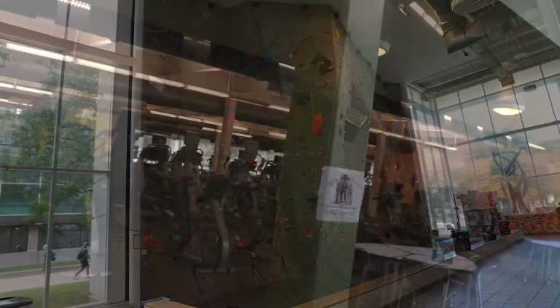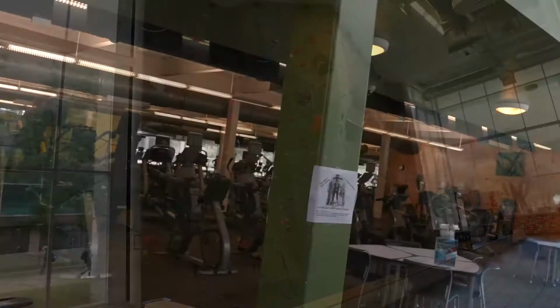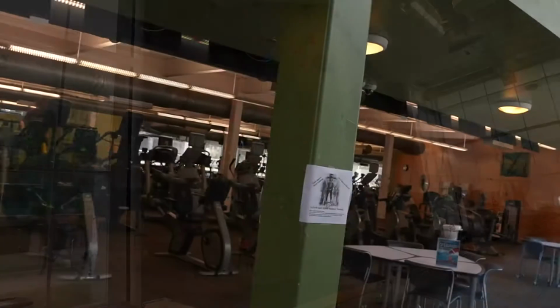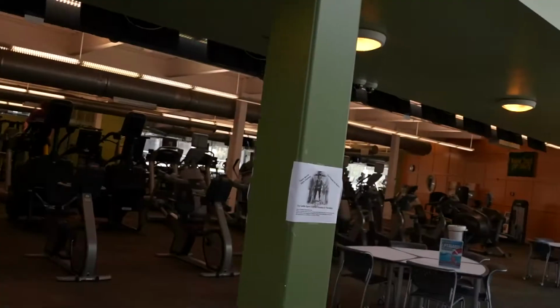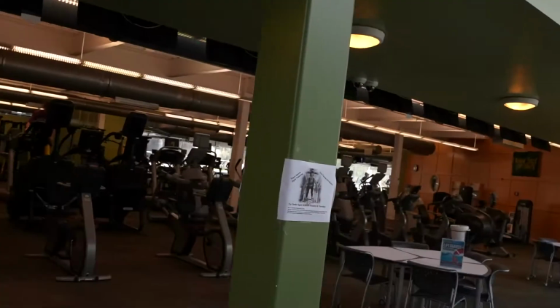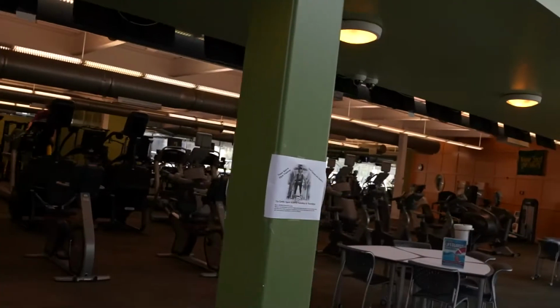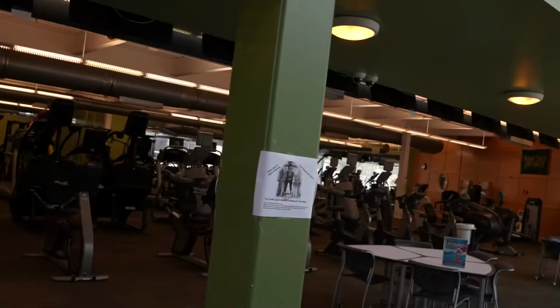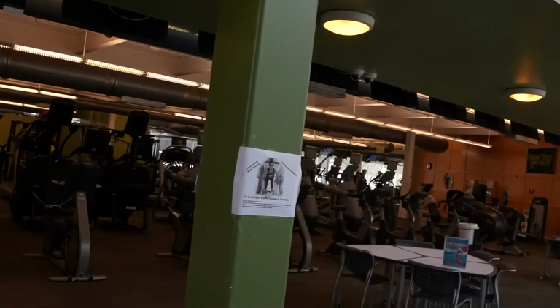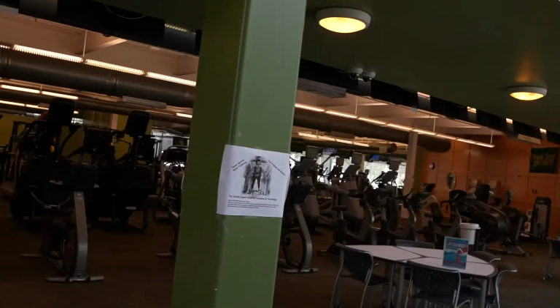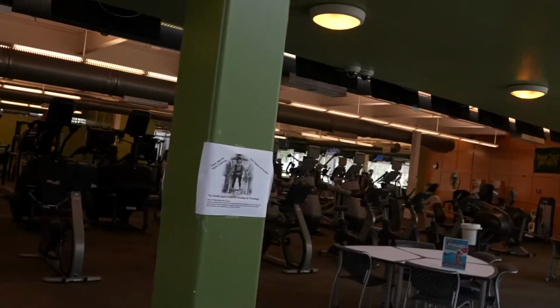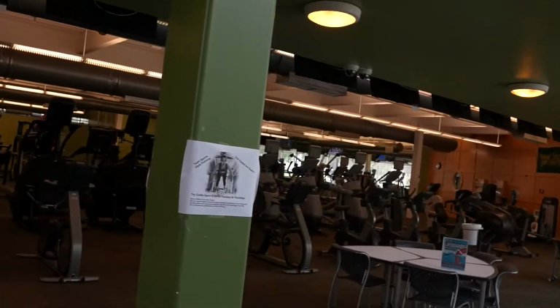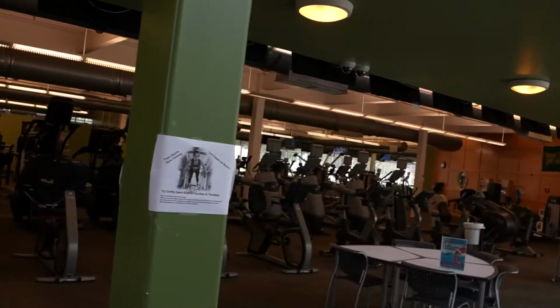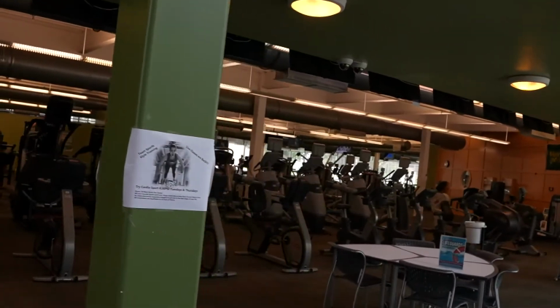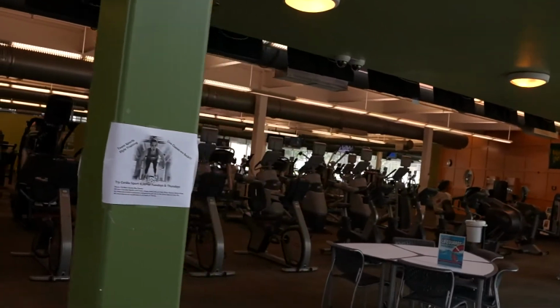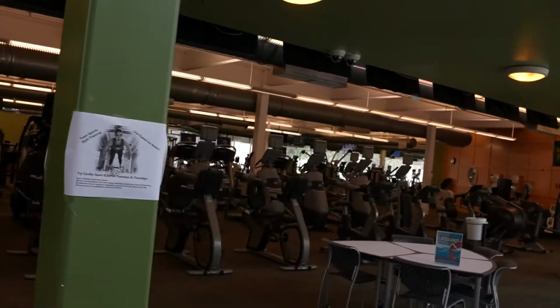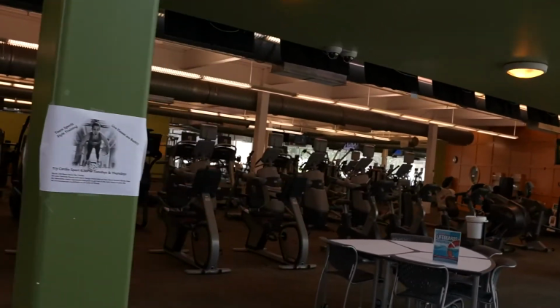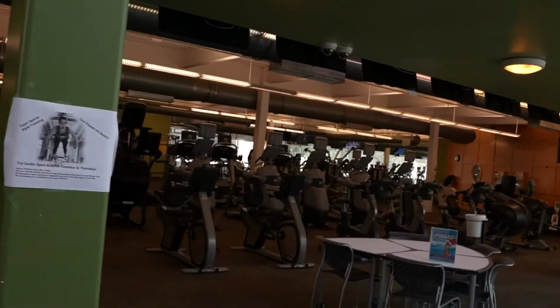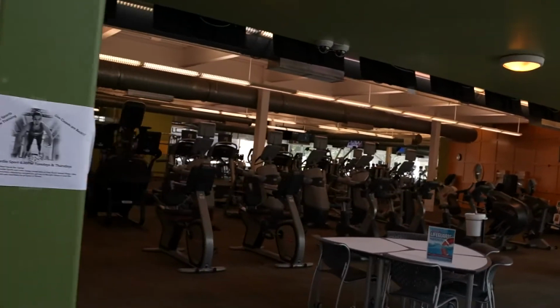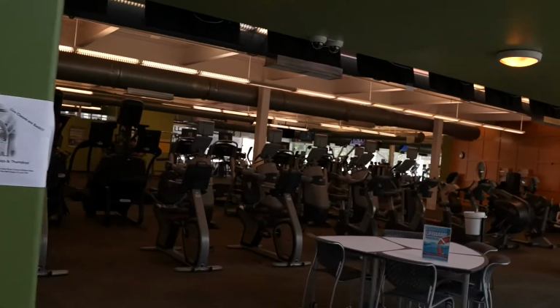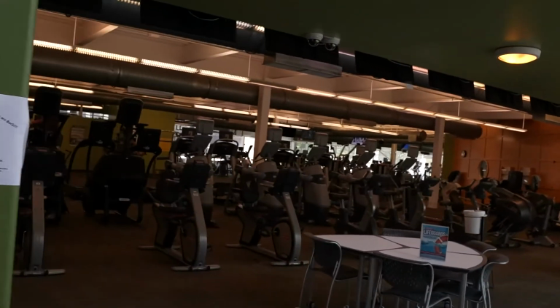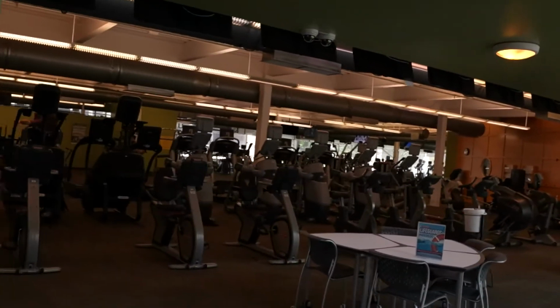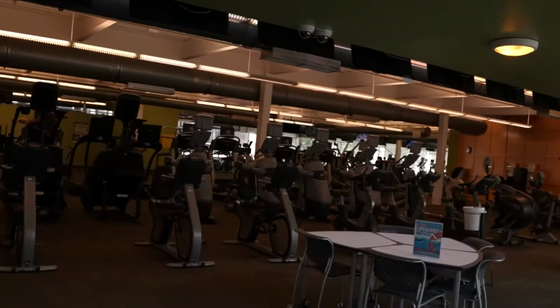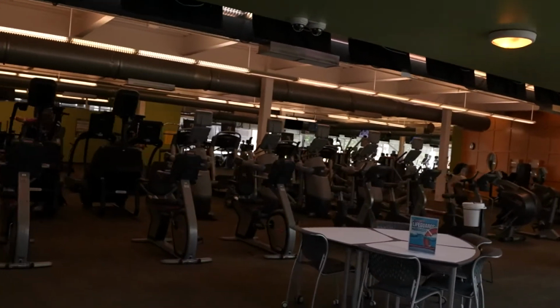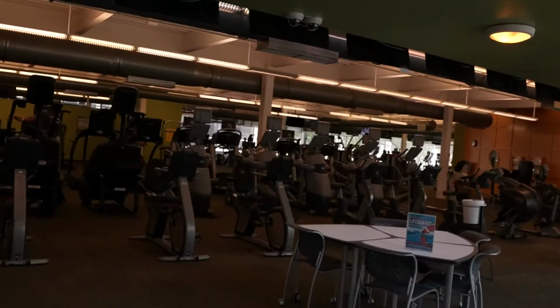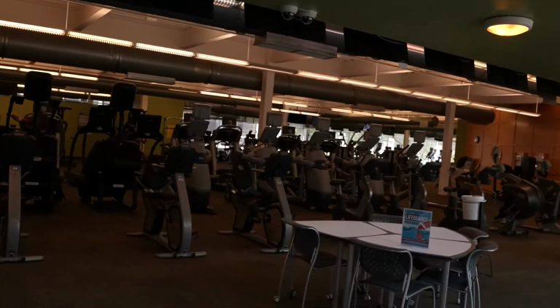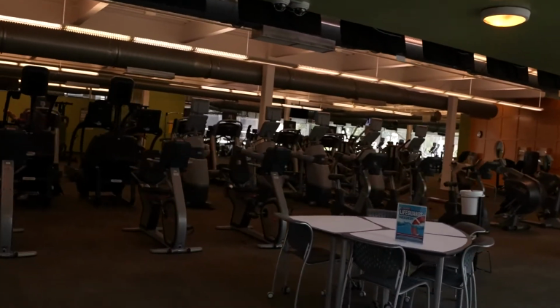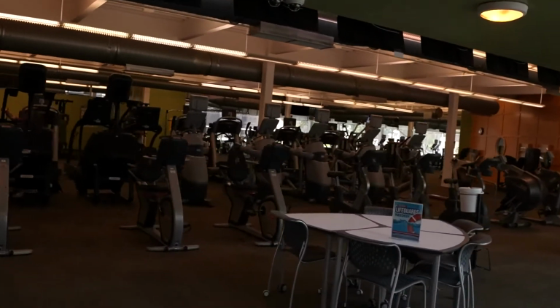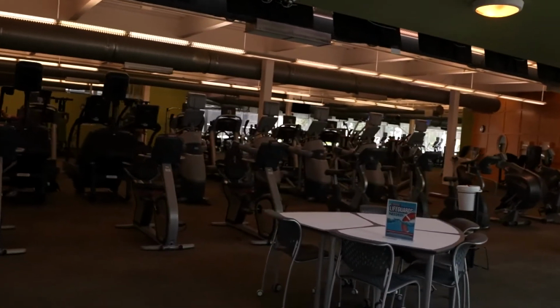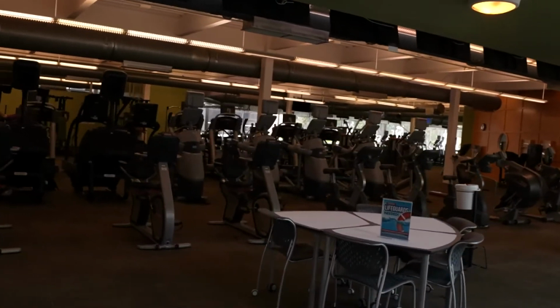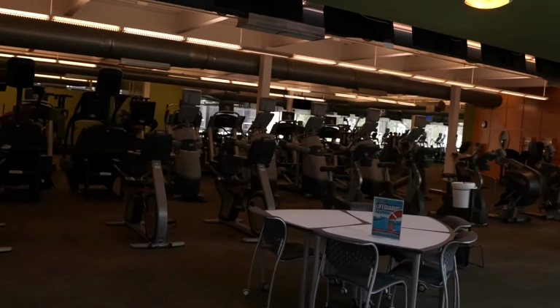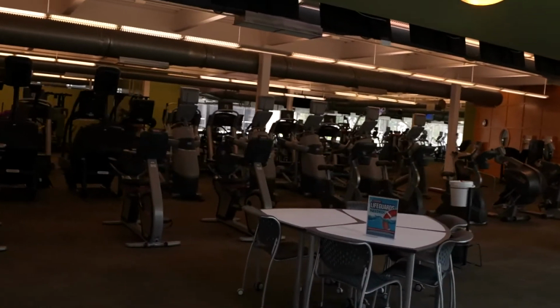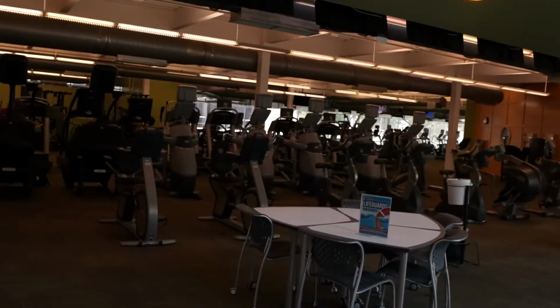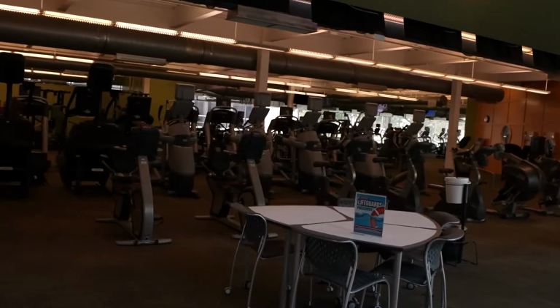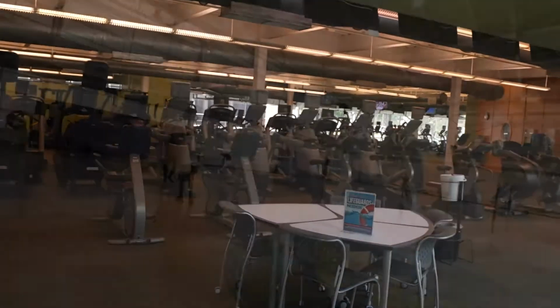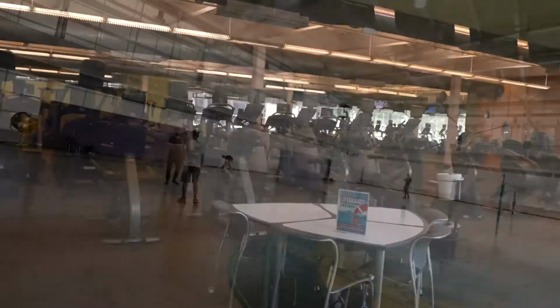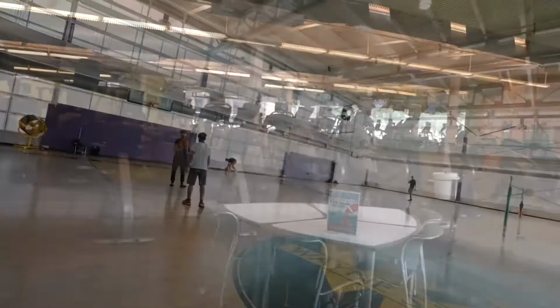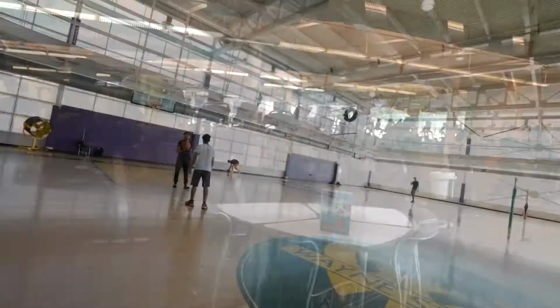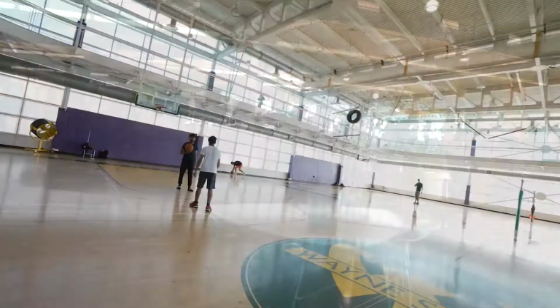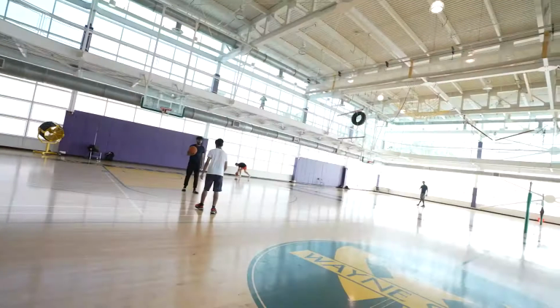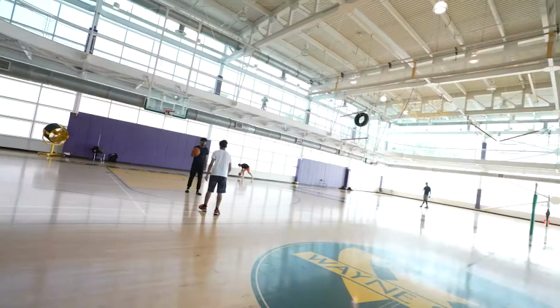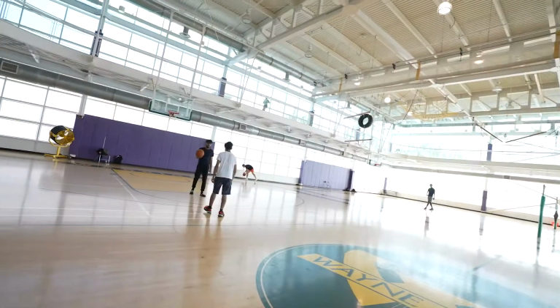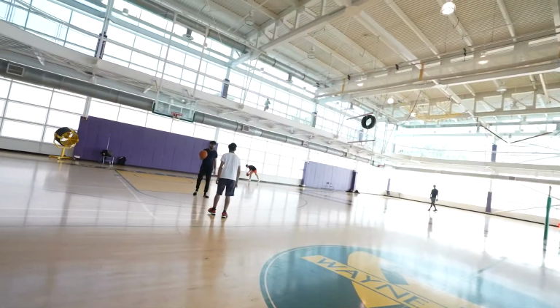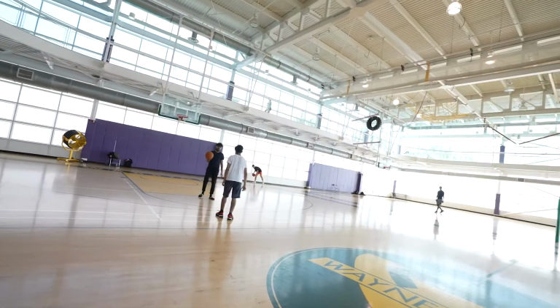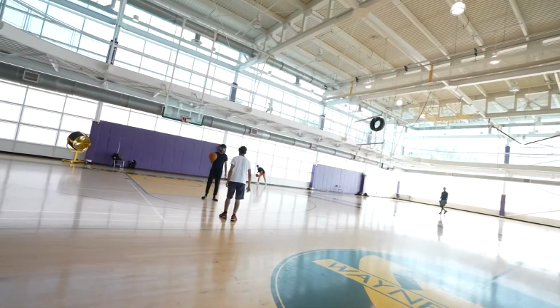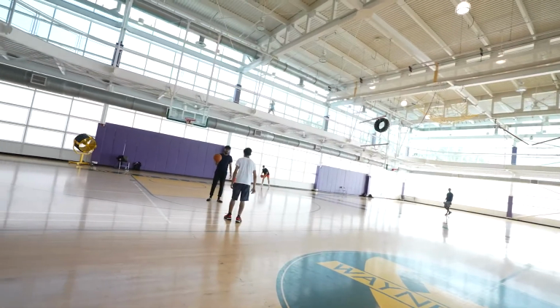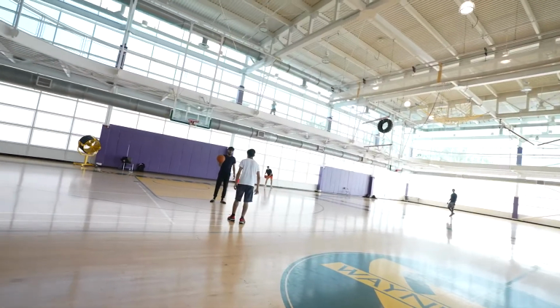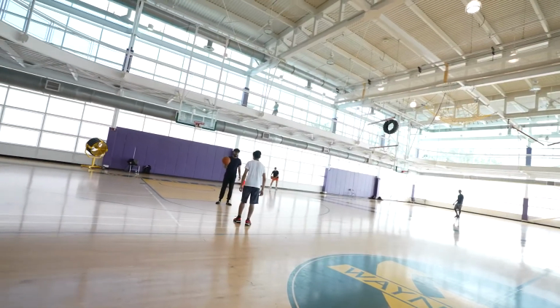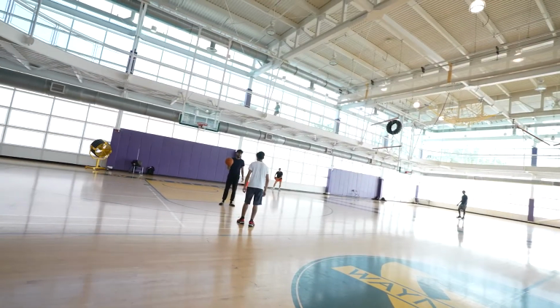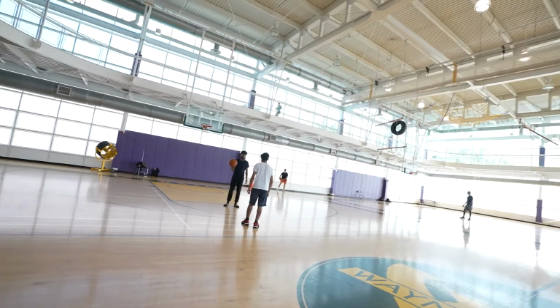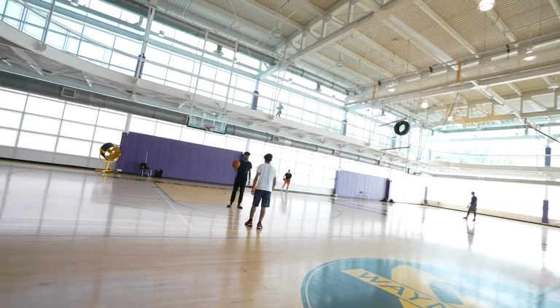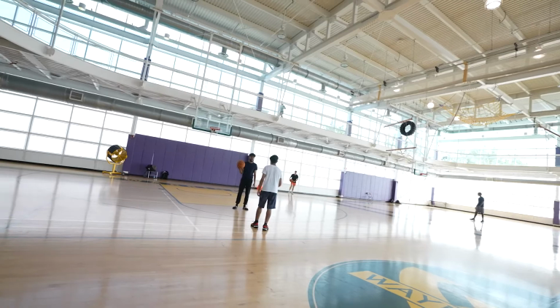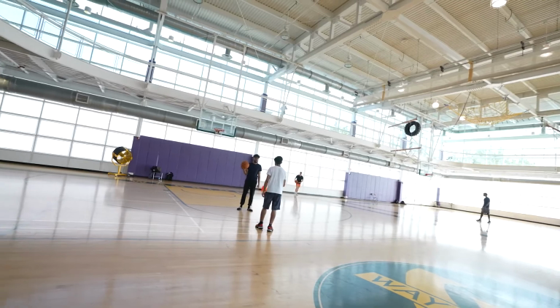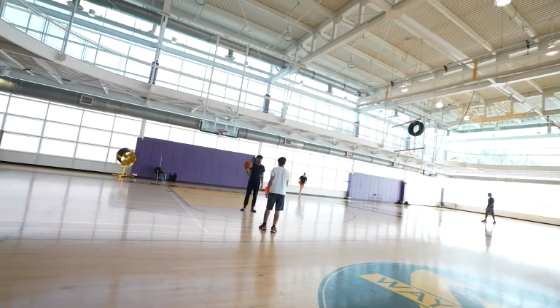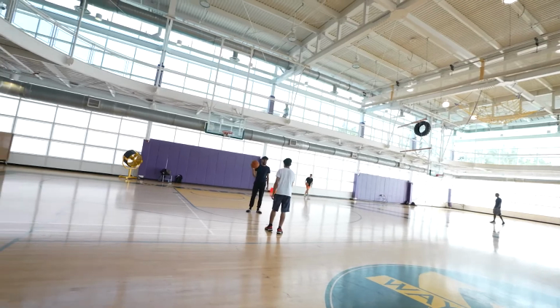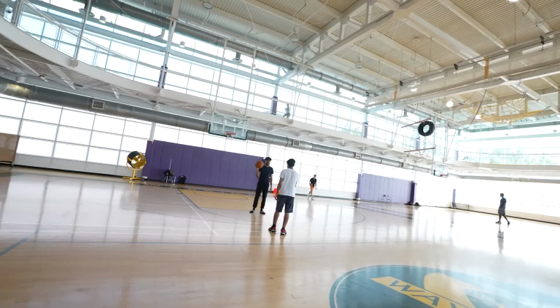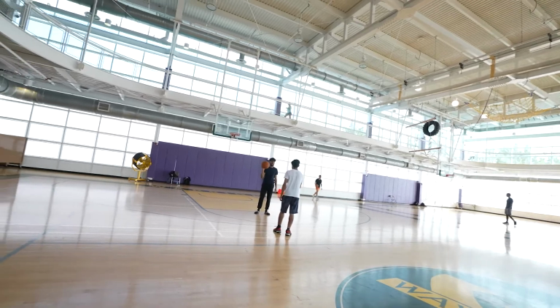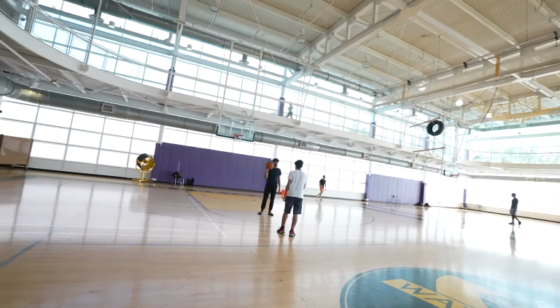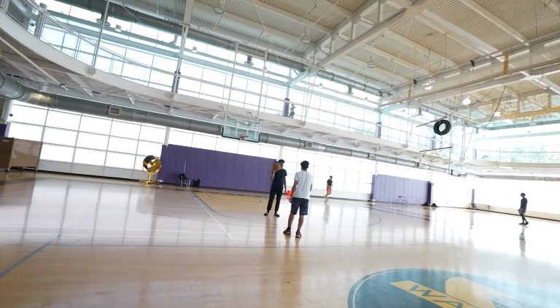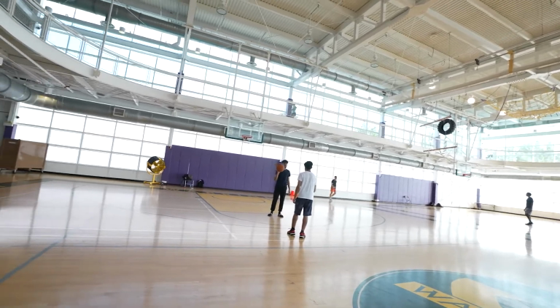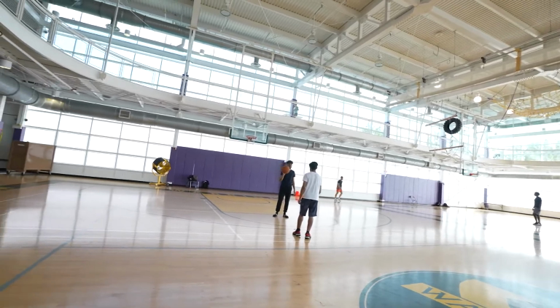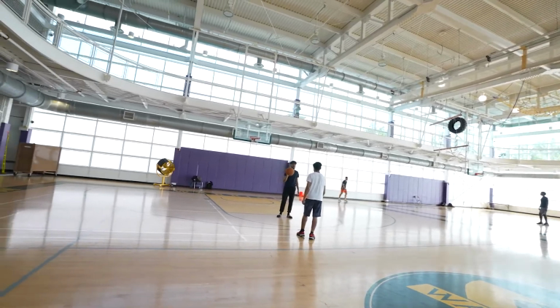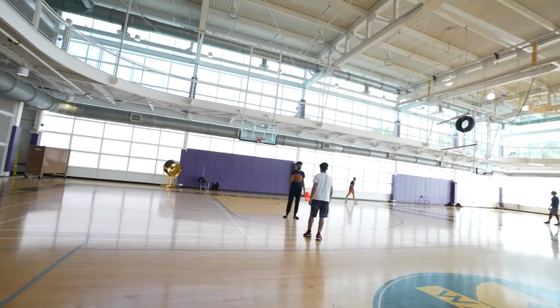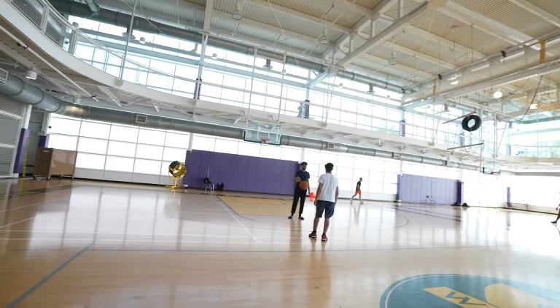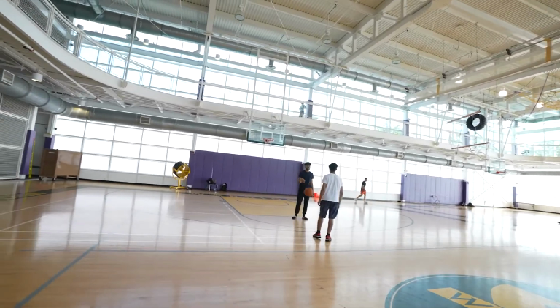Spread over three floors, Mort Harris offers exercise equipment, two basketball gyms, and a stationary running track.